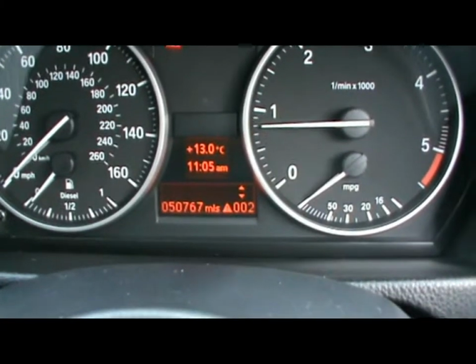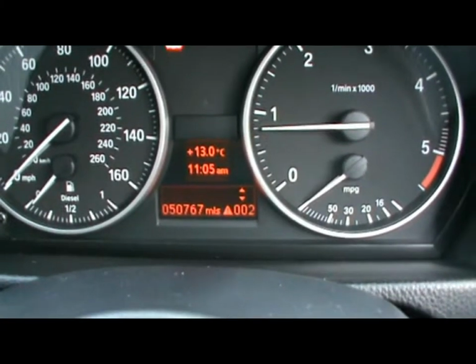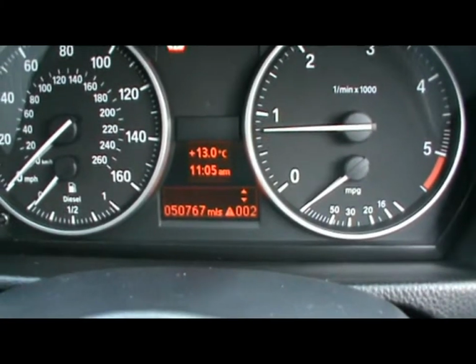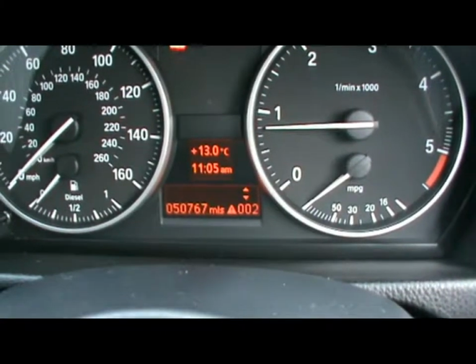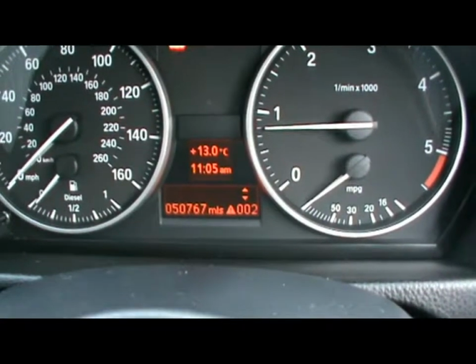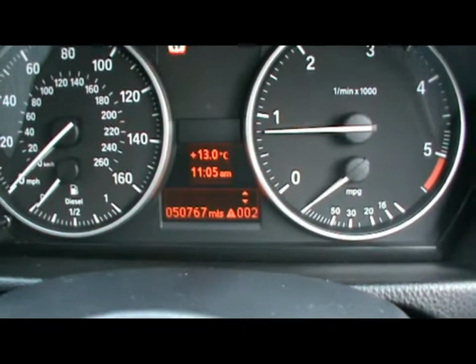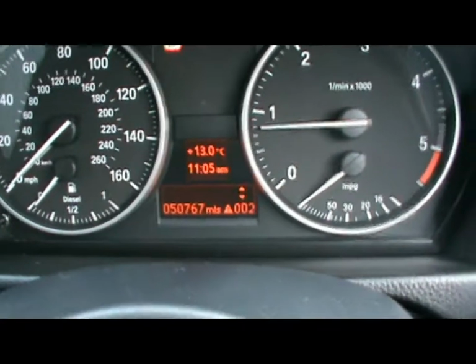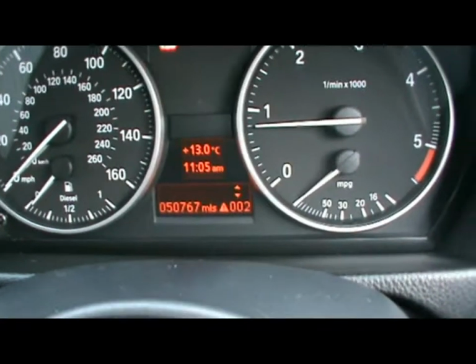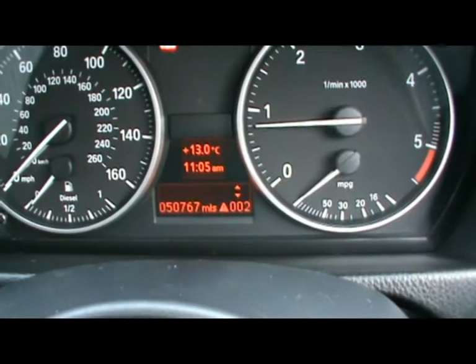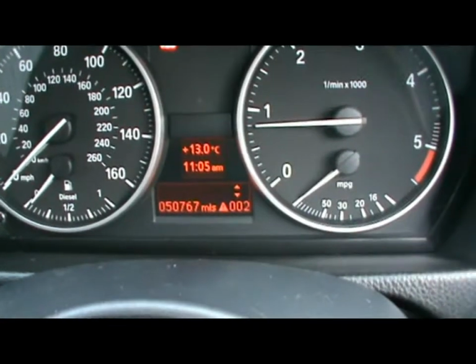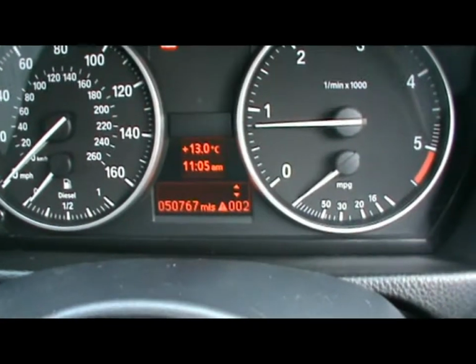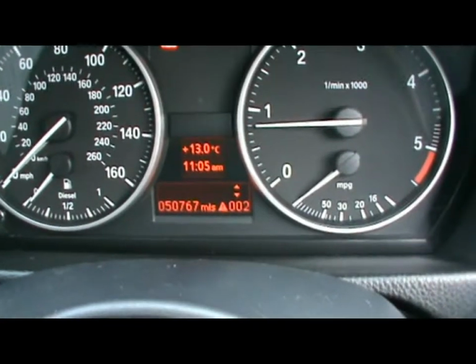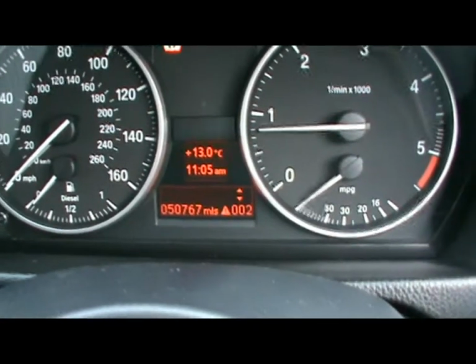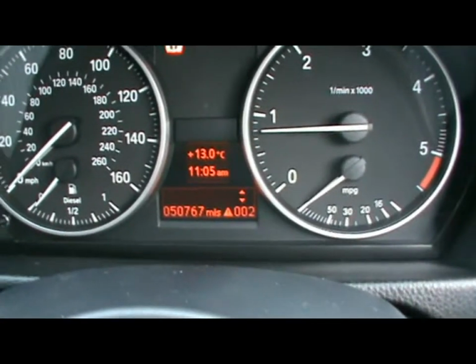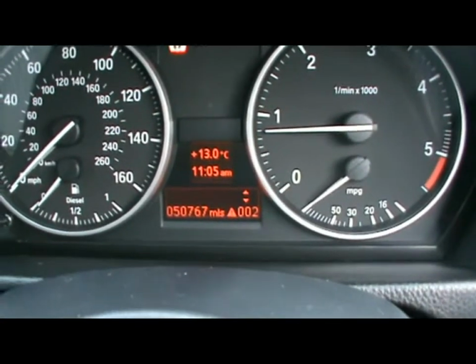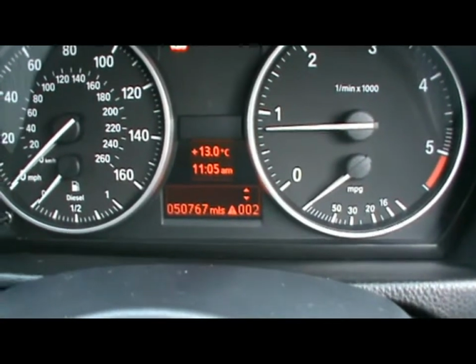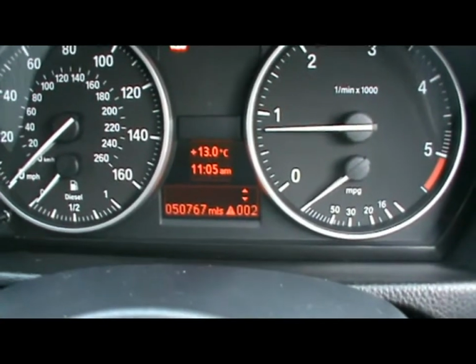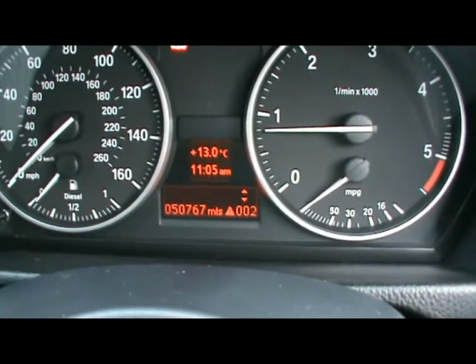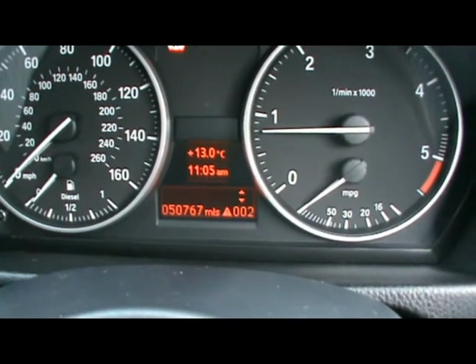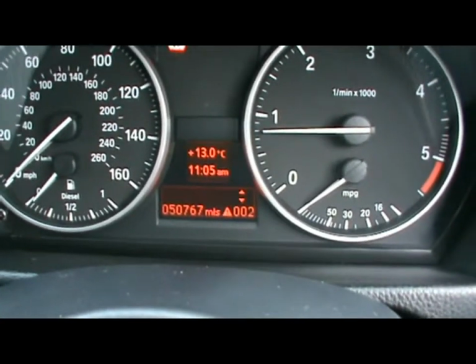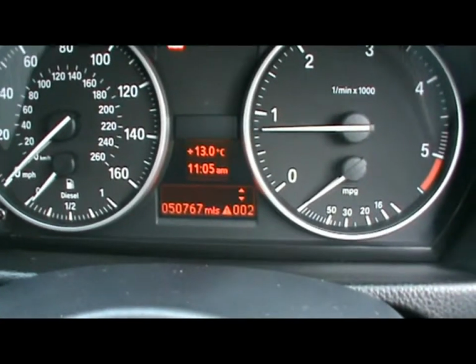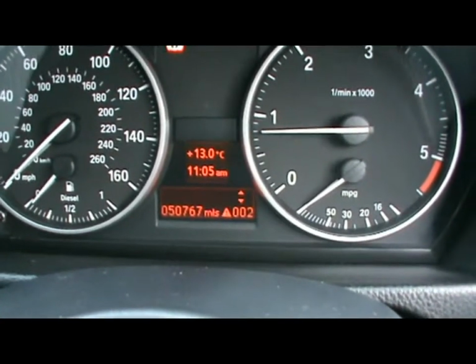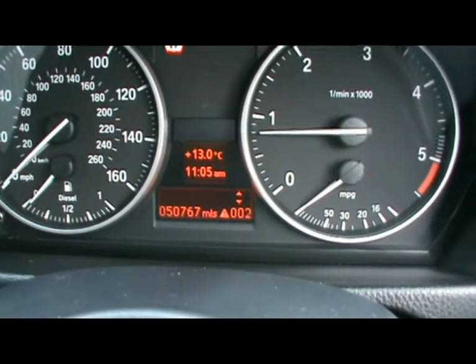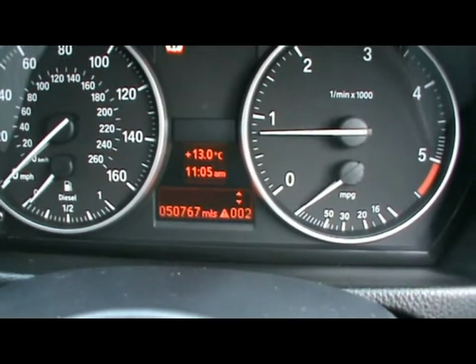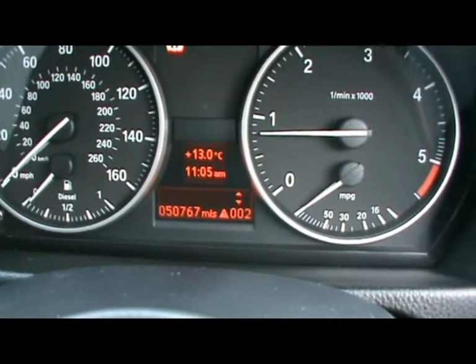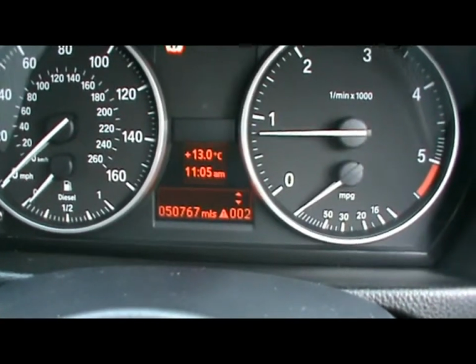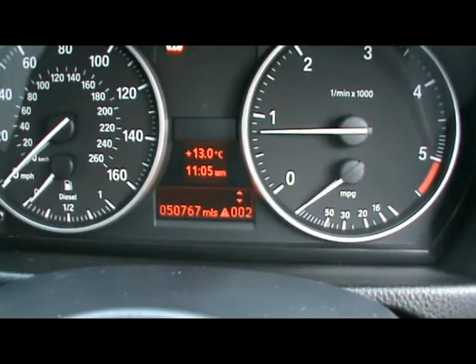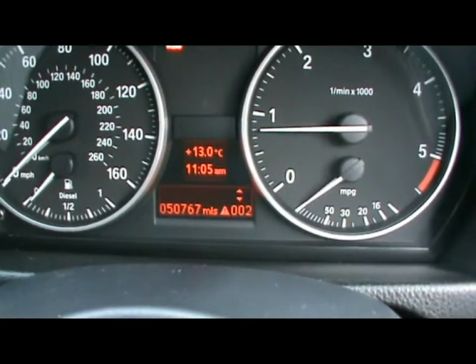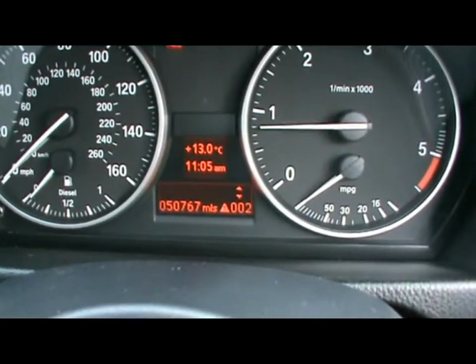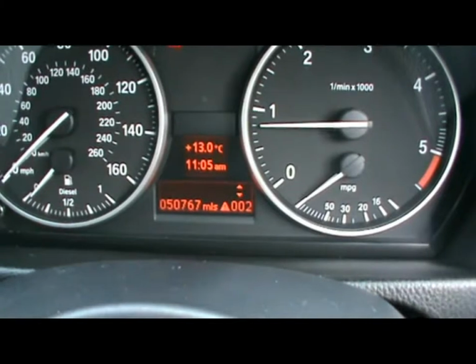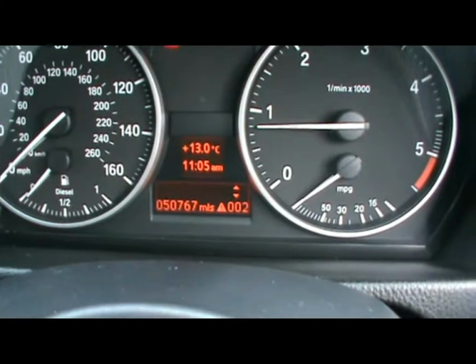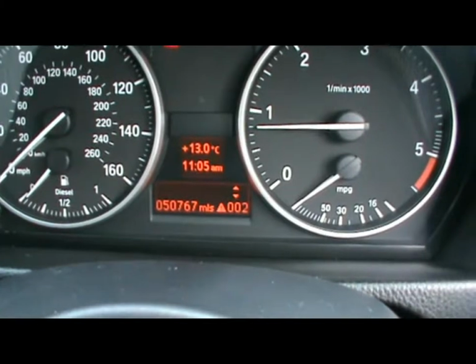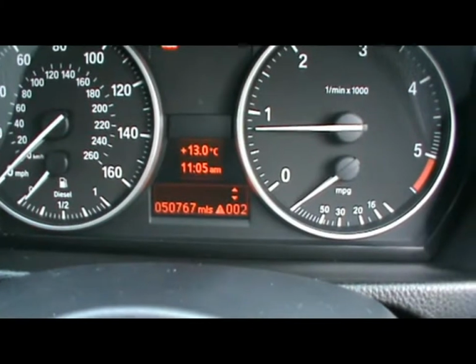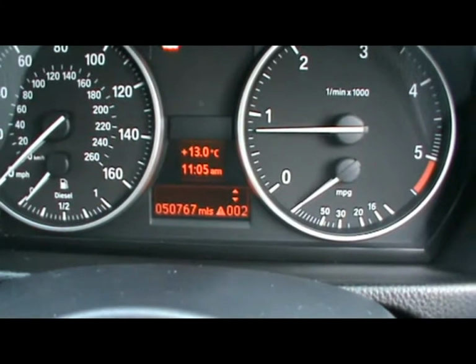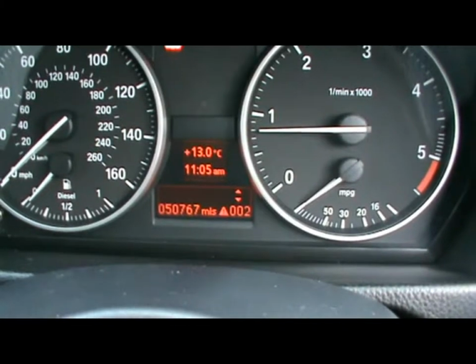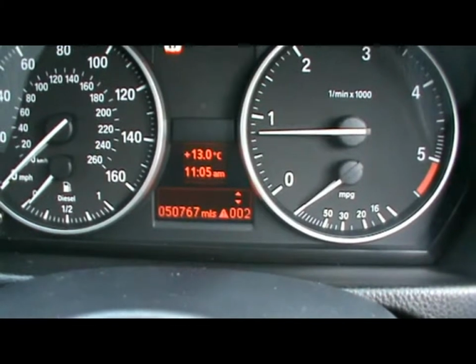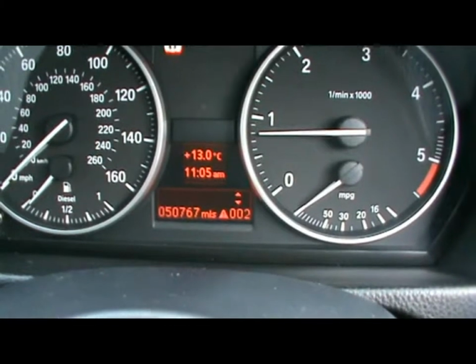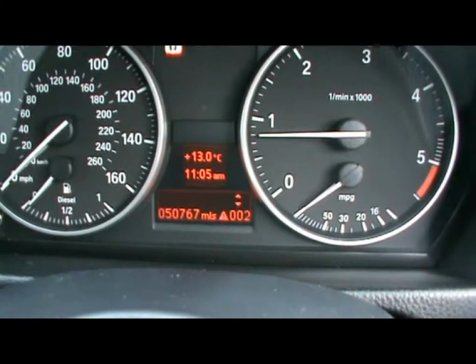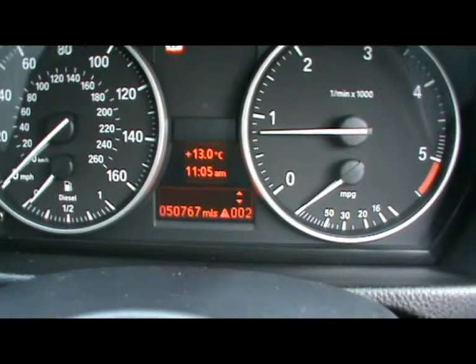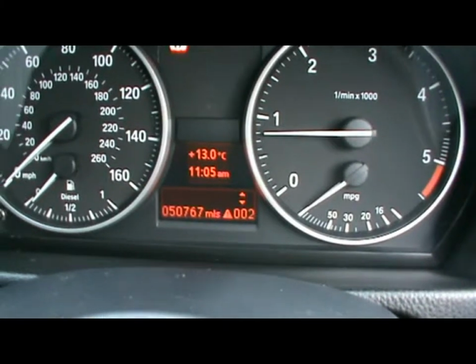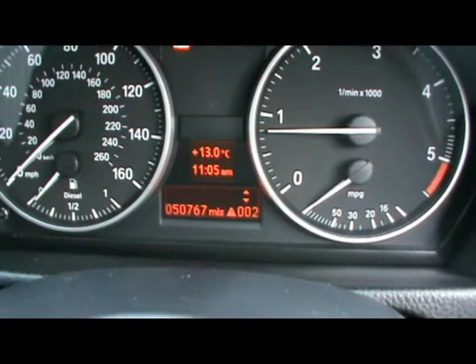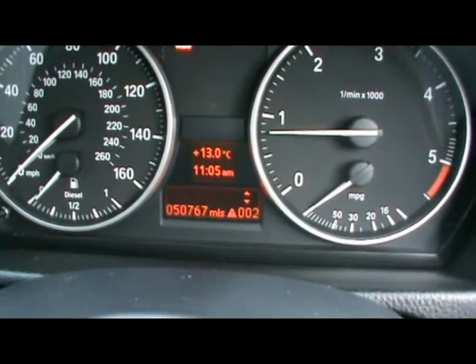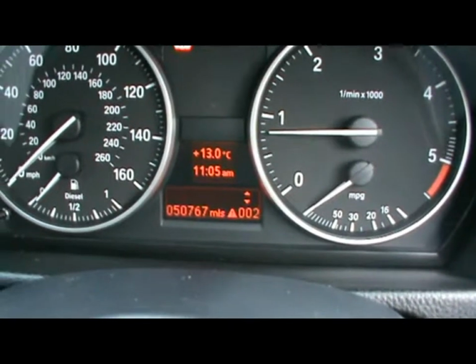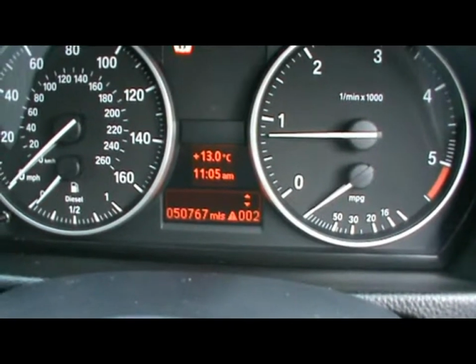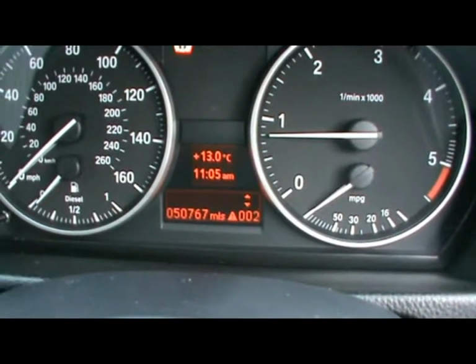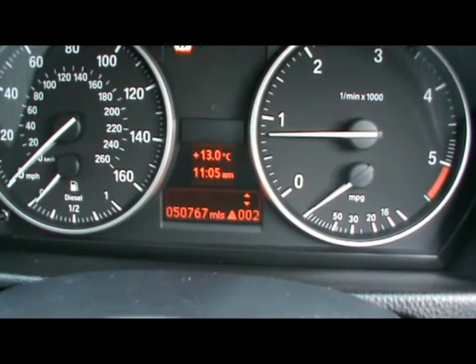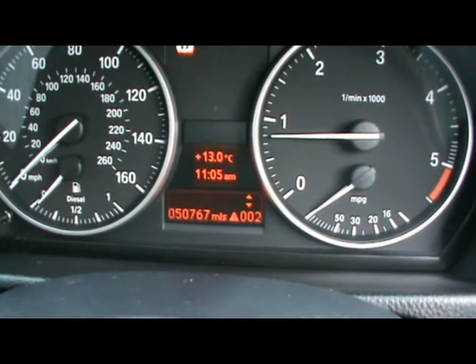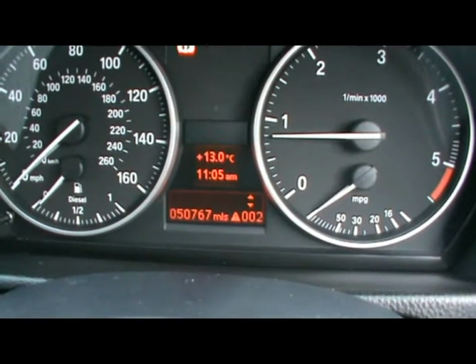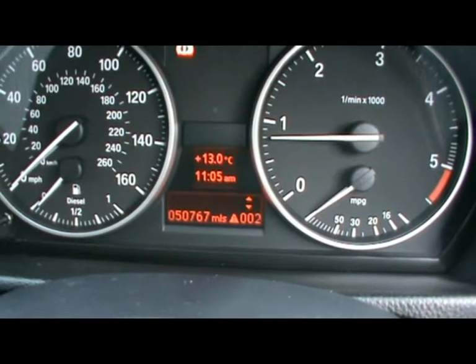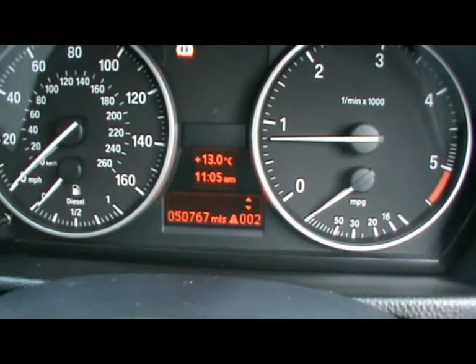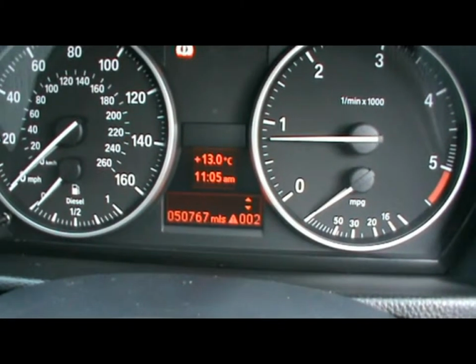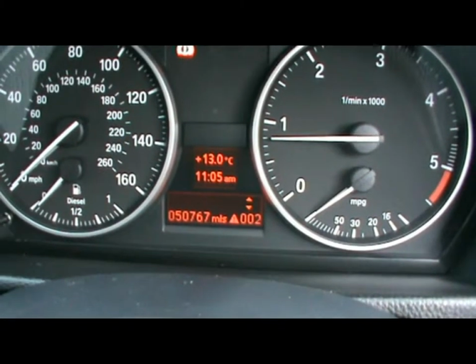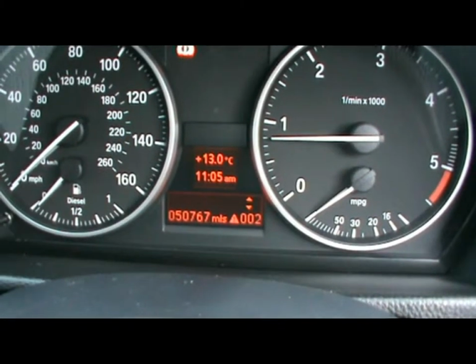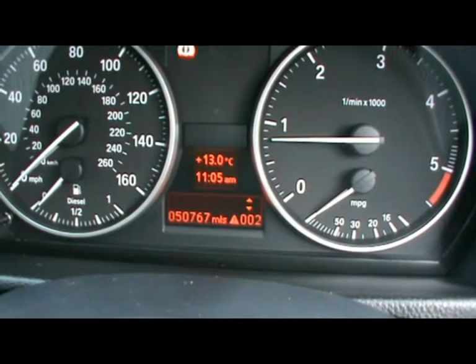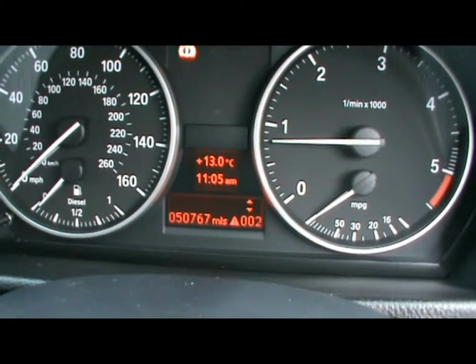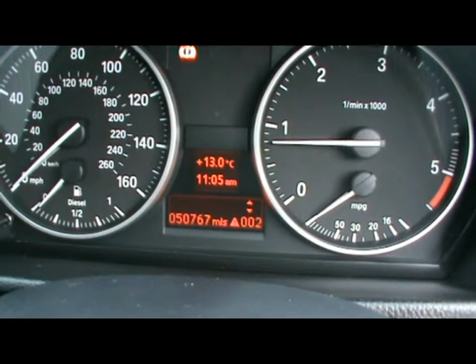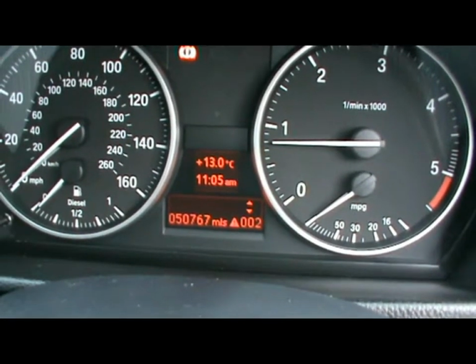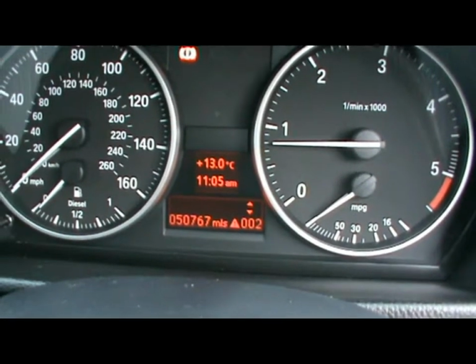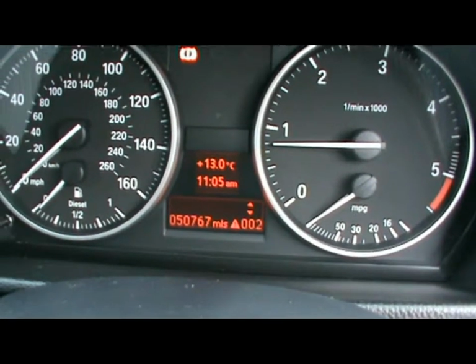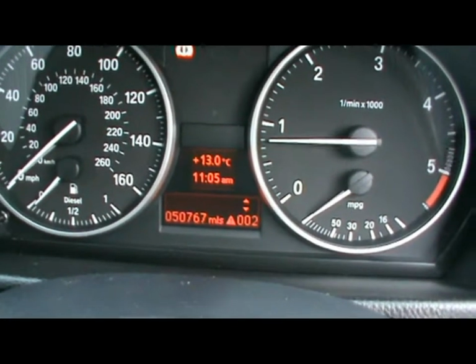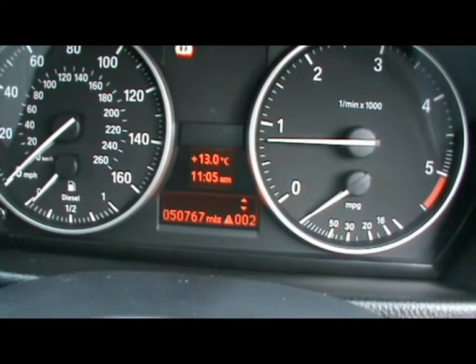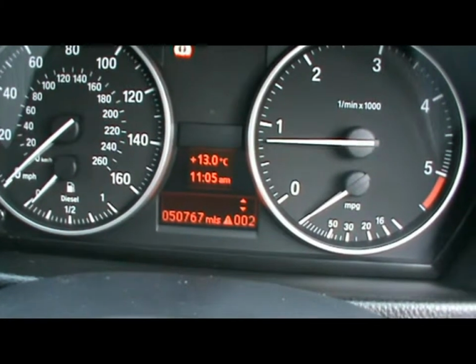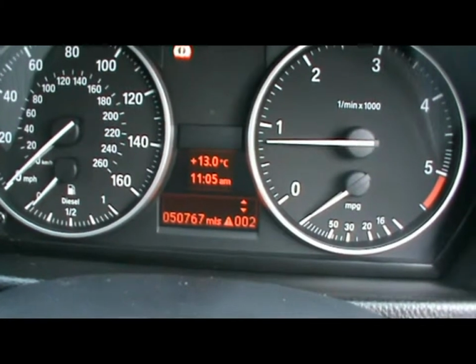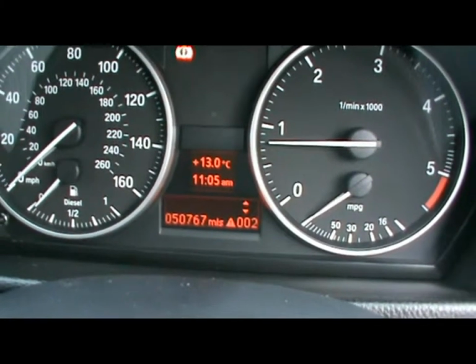Just there you can see the car has scored 50,000 miles. If you'd like any more information on this car, please don't hesitate to give us a call. Thanks for watching.